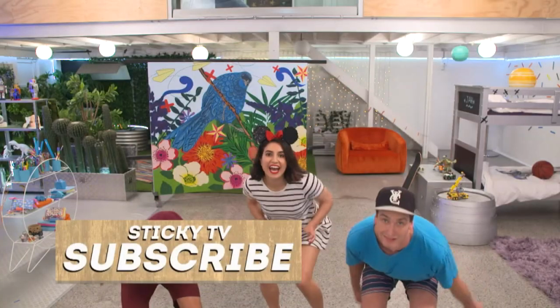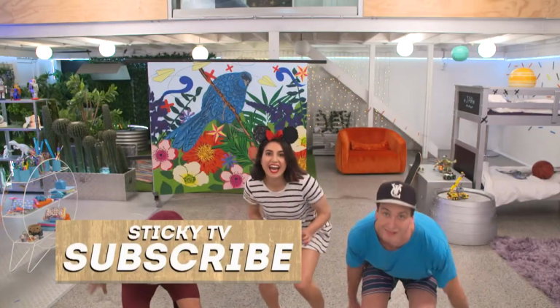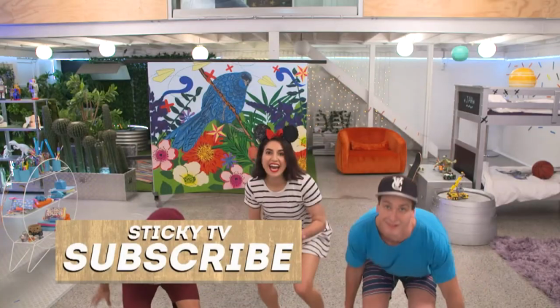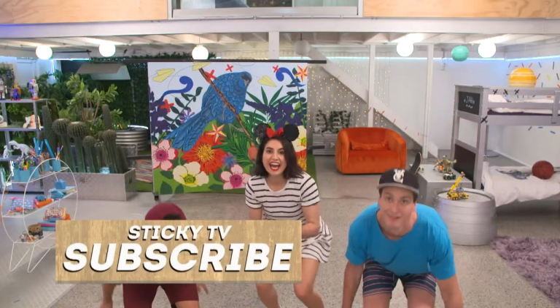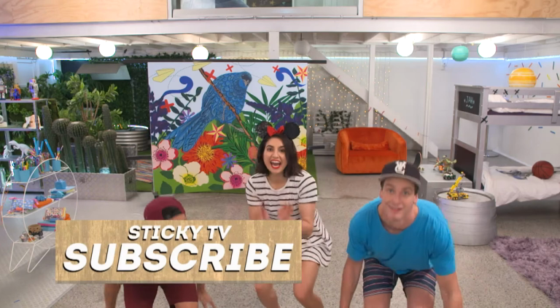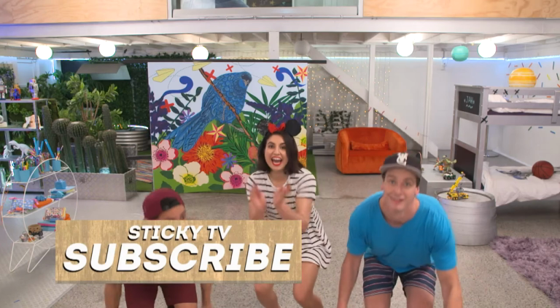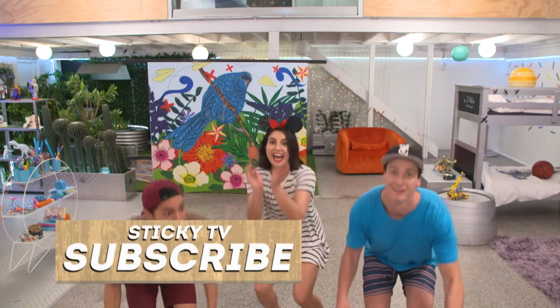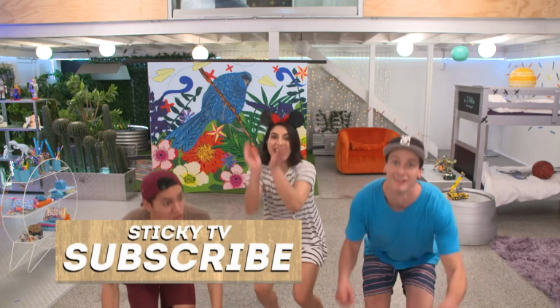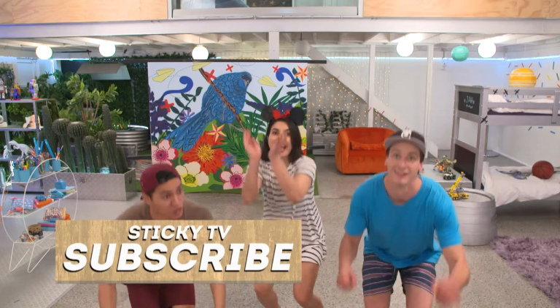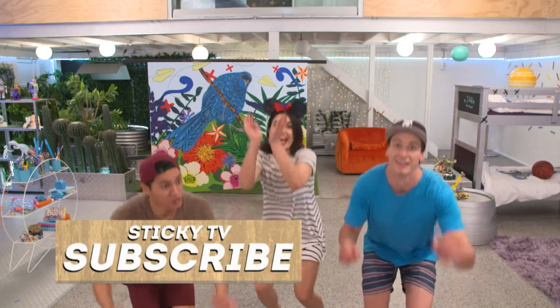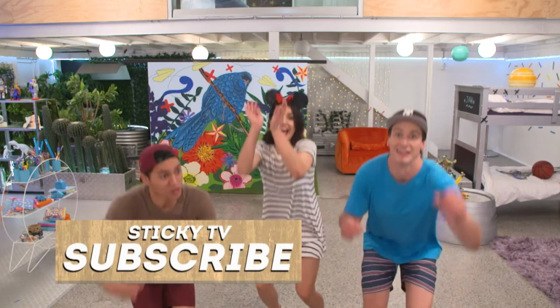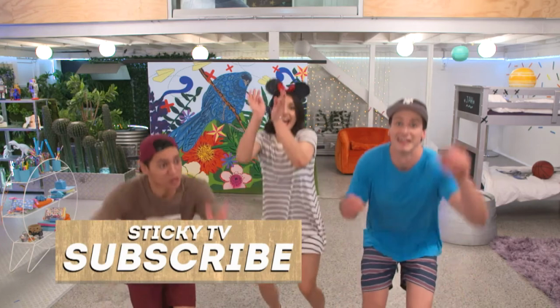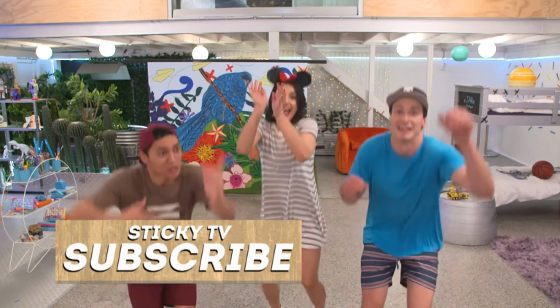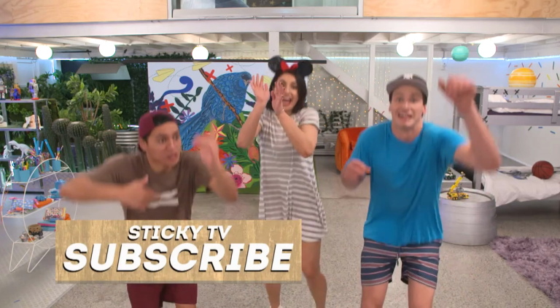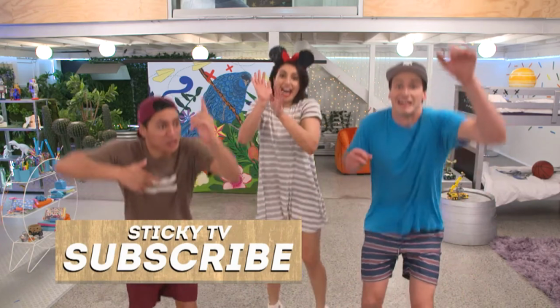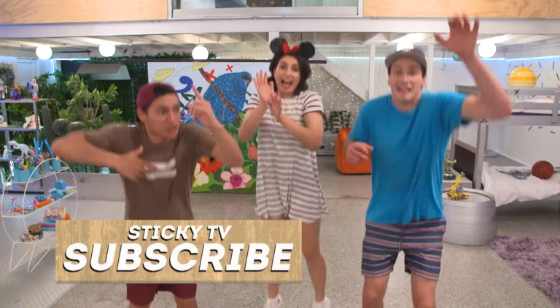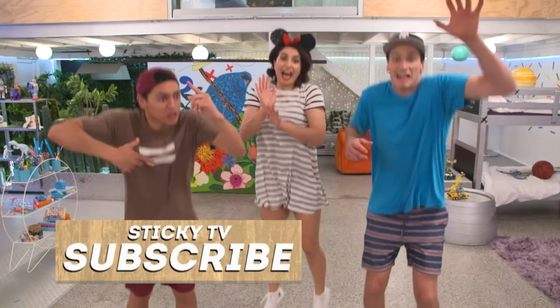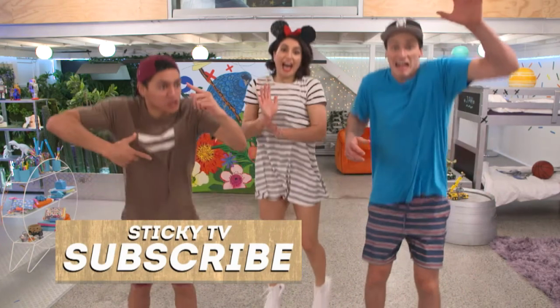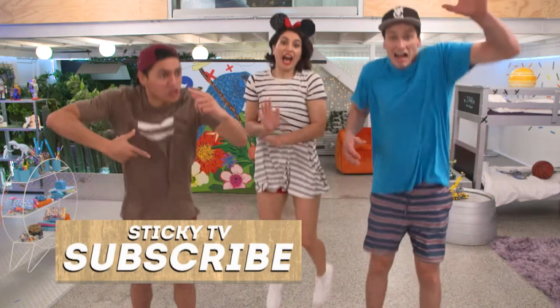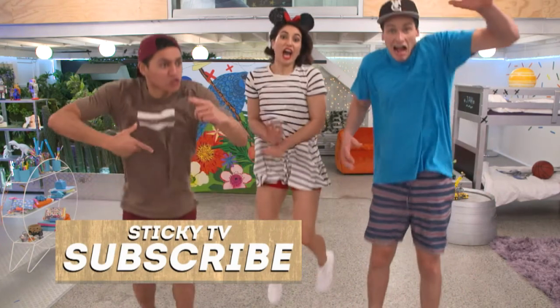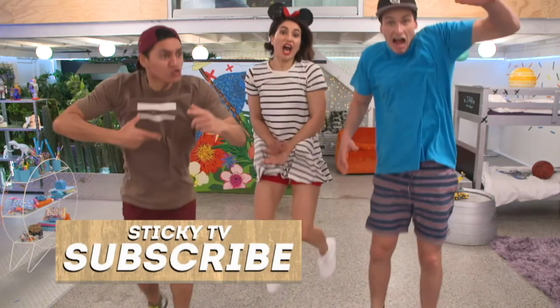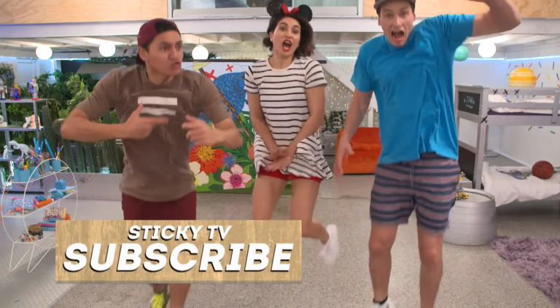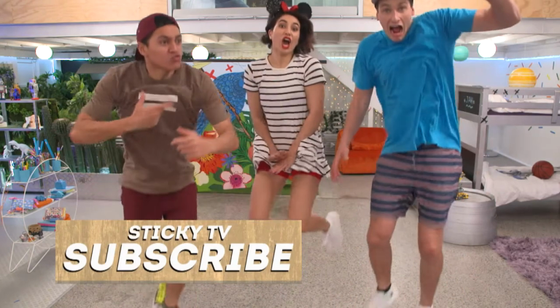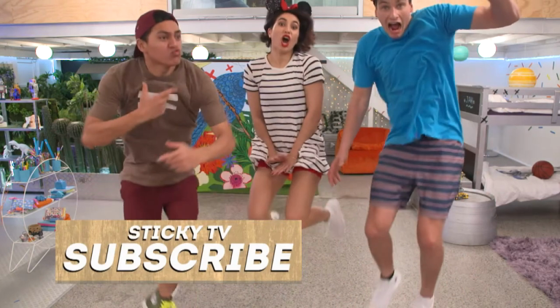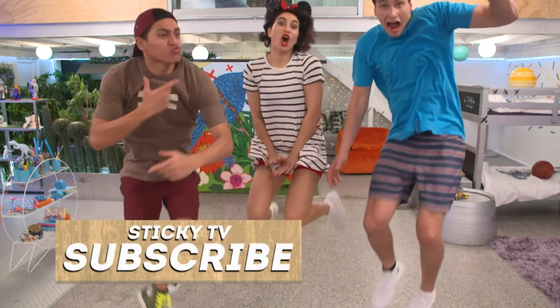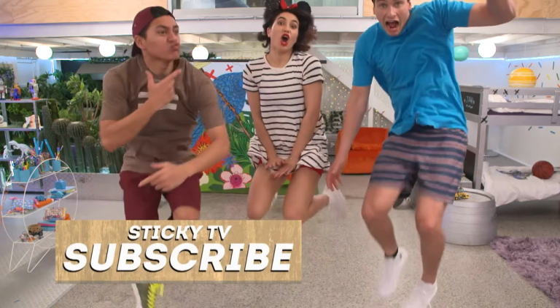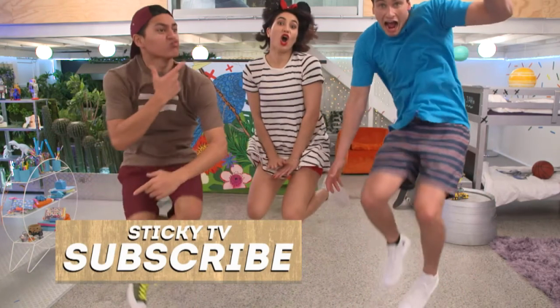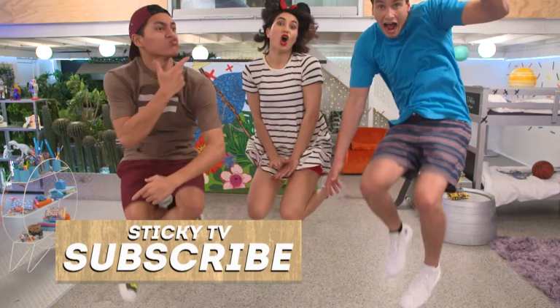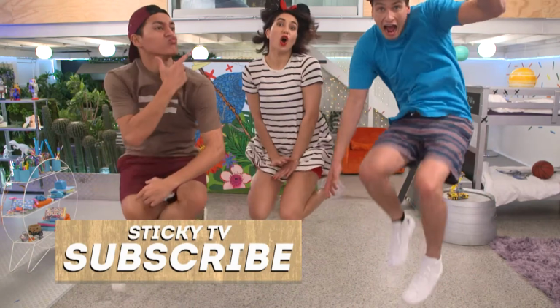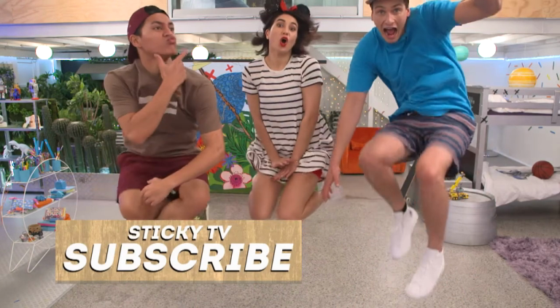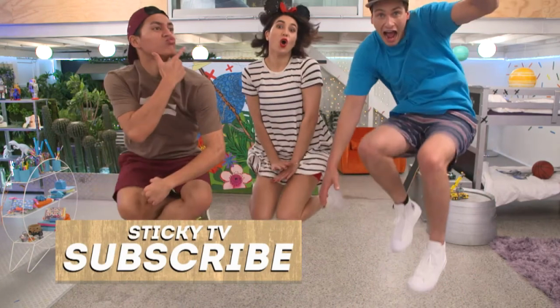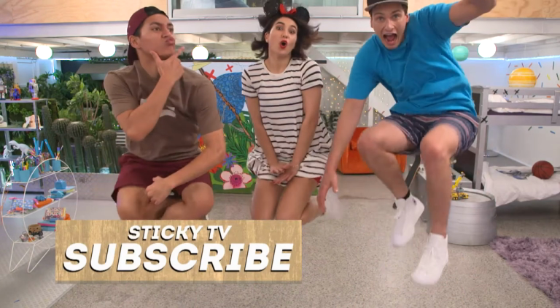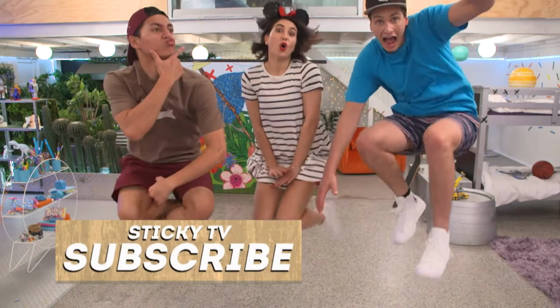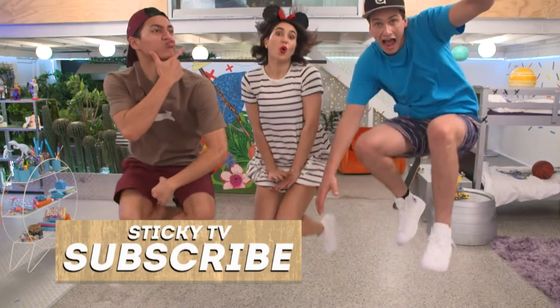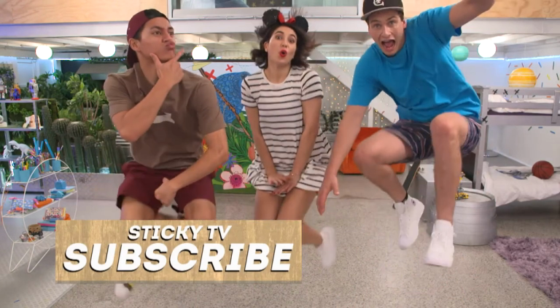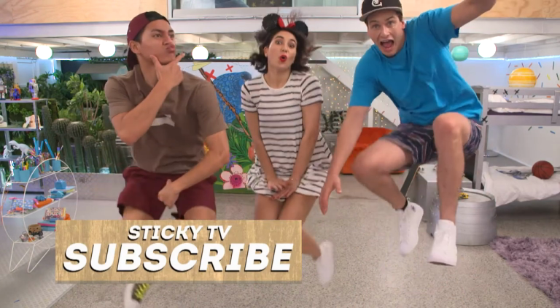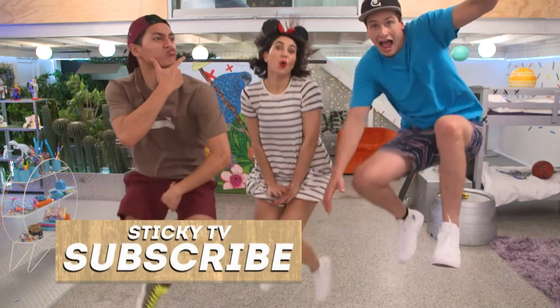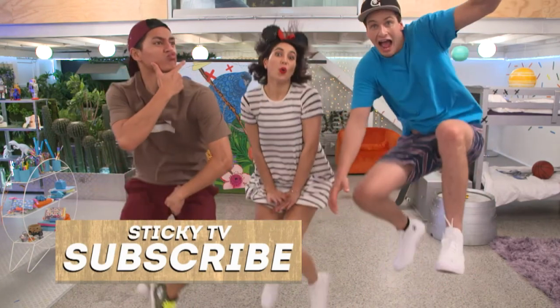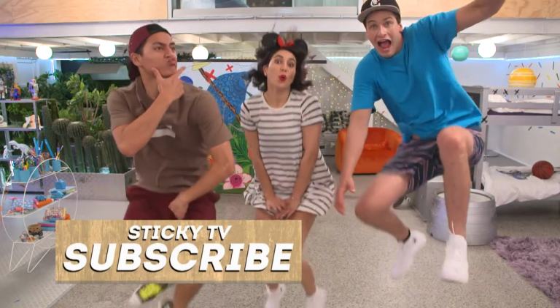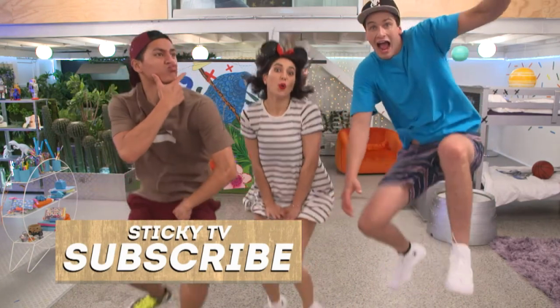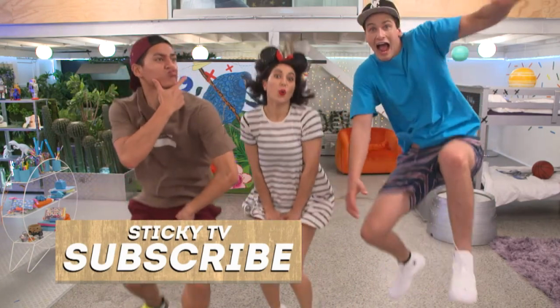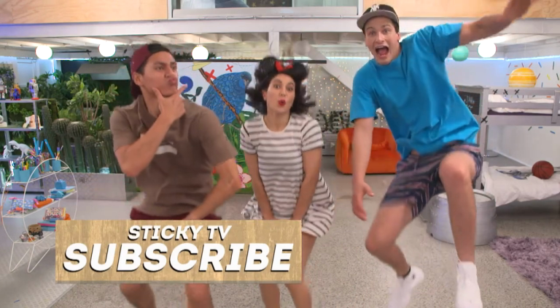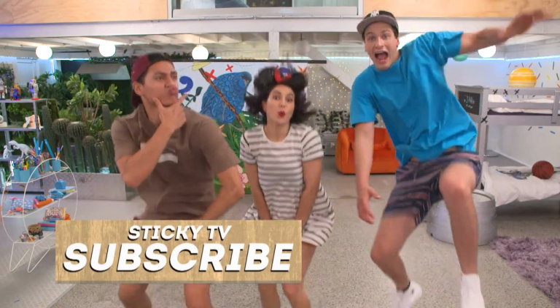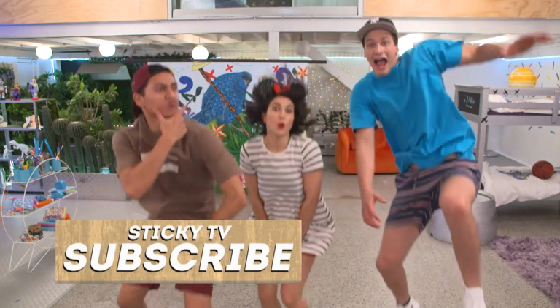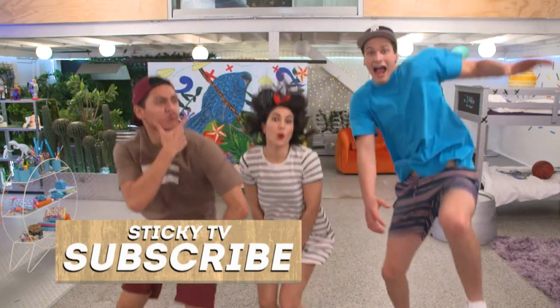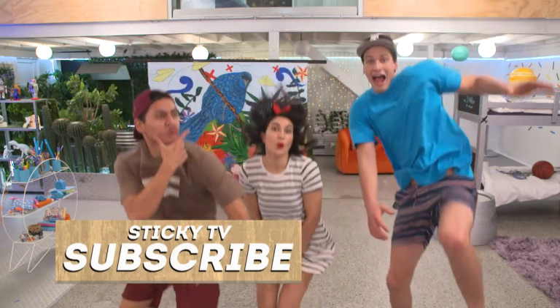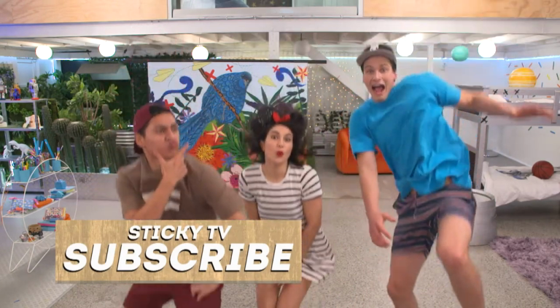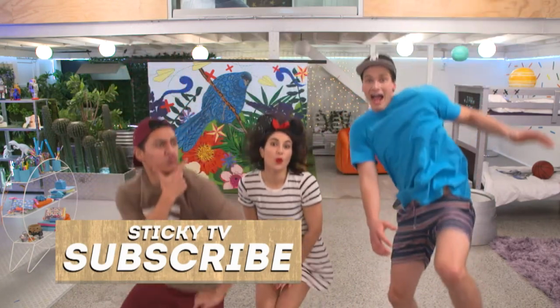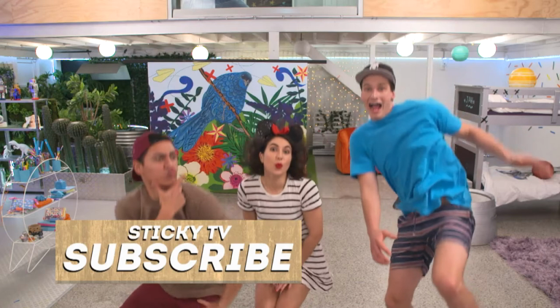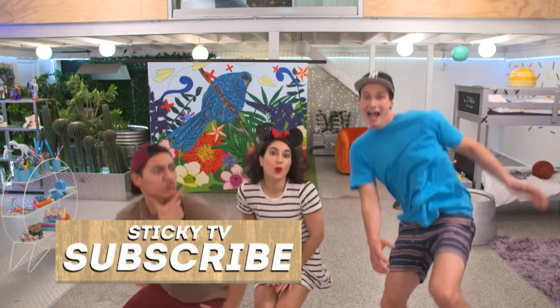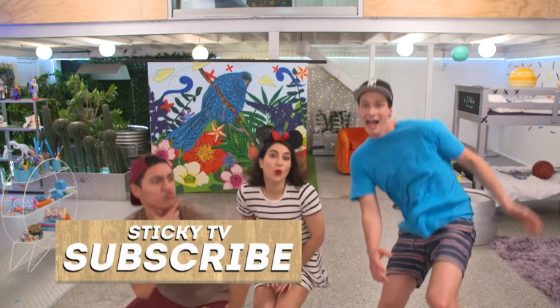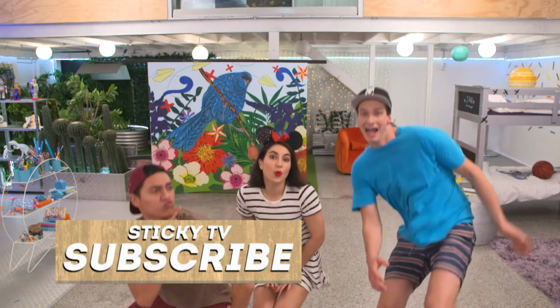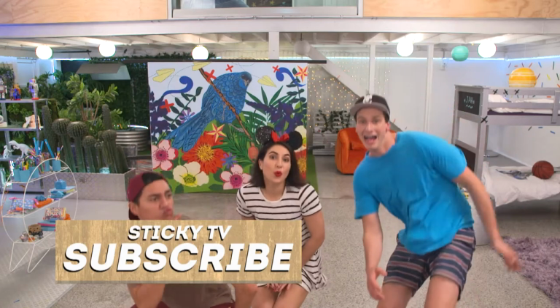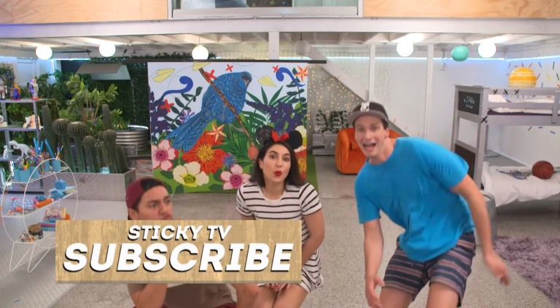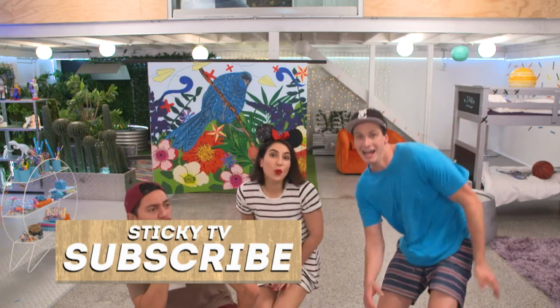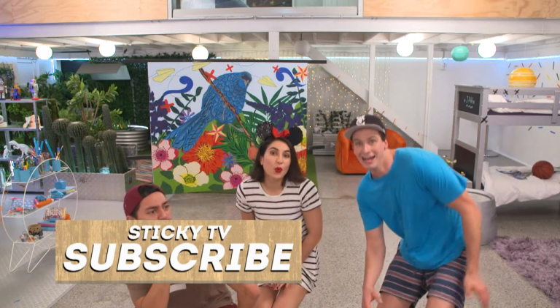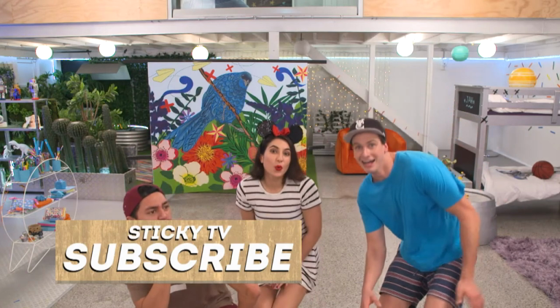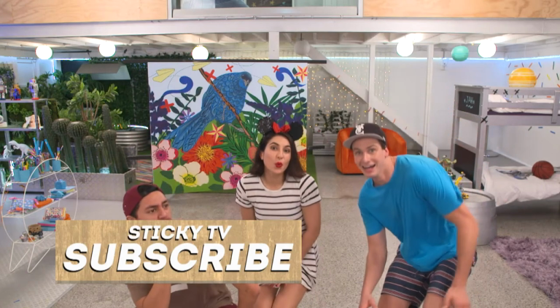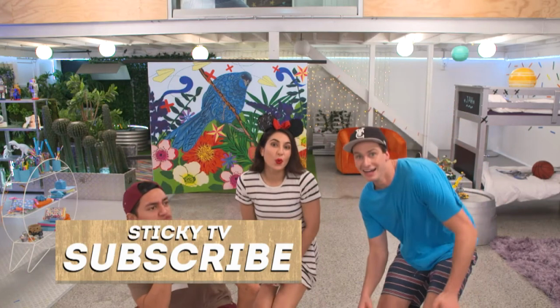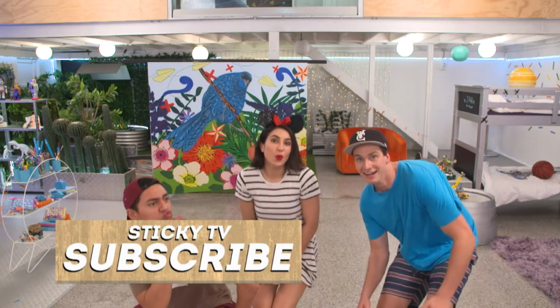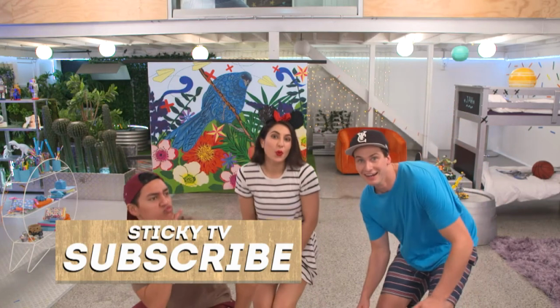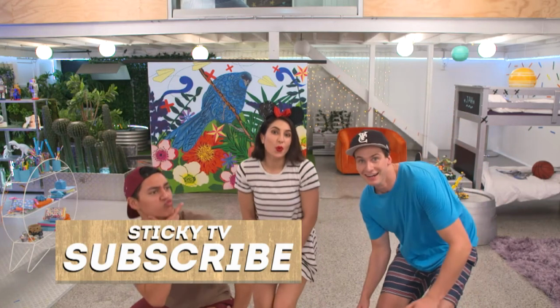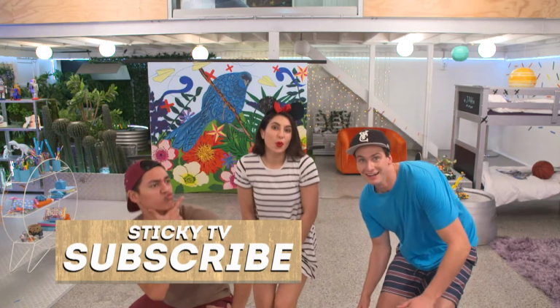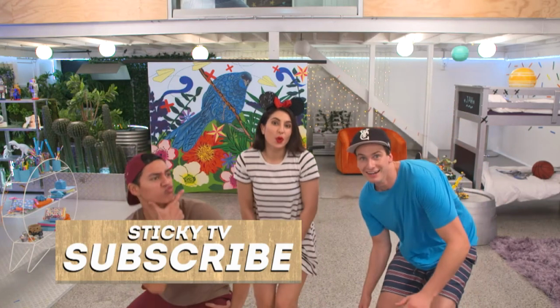Now all you need to do is subscribe by clicking here. We'll see you next time.